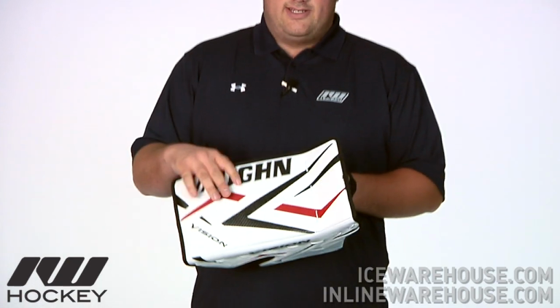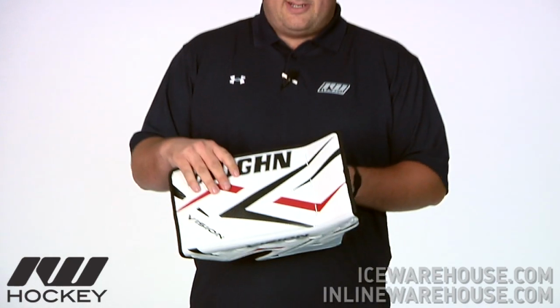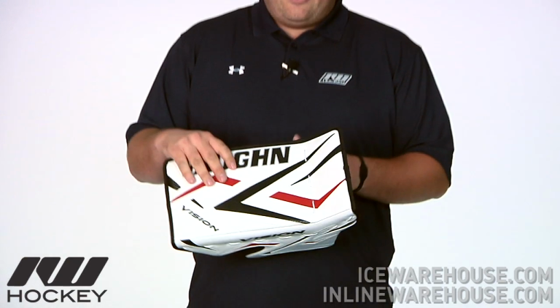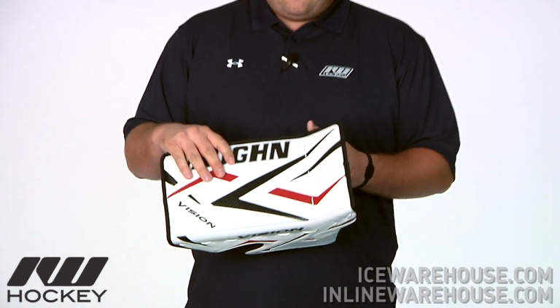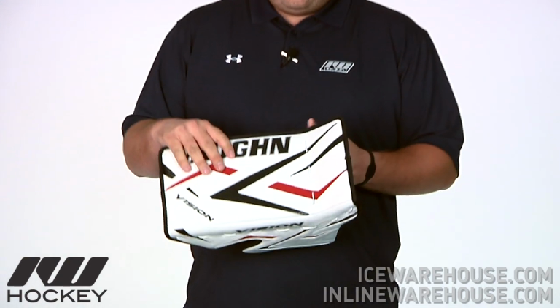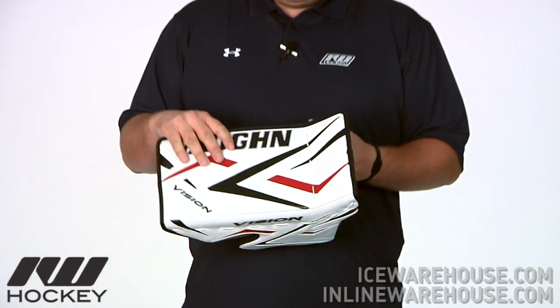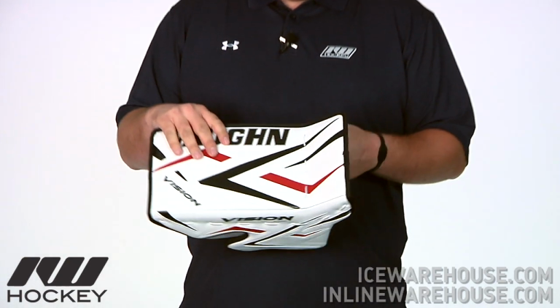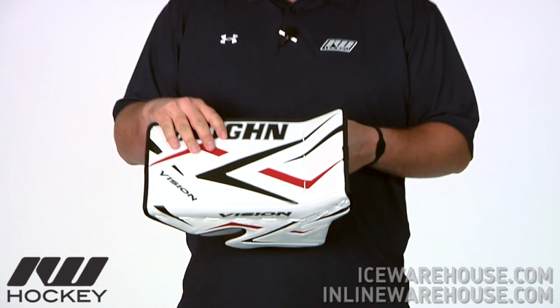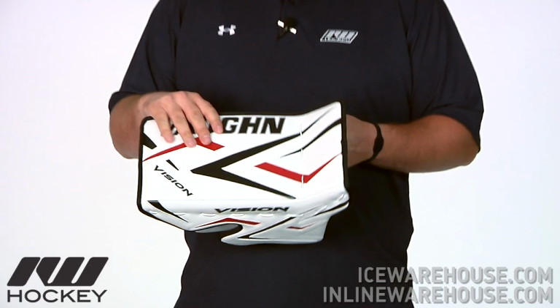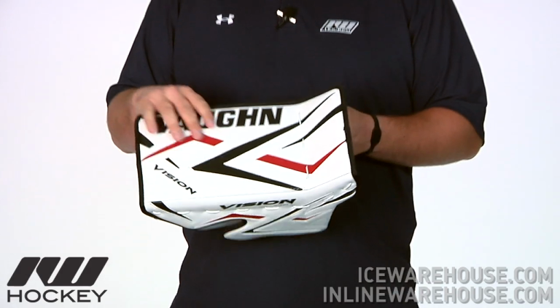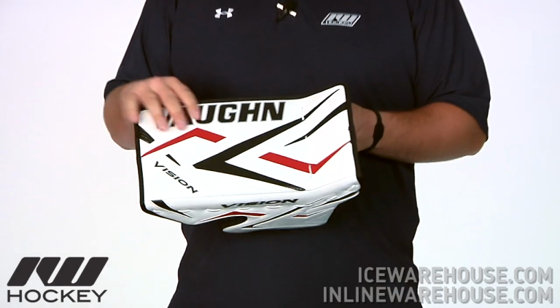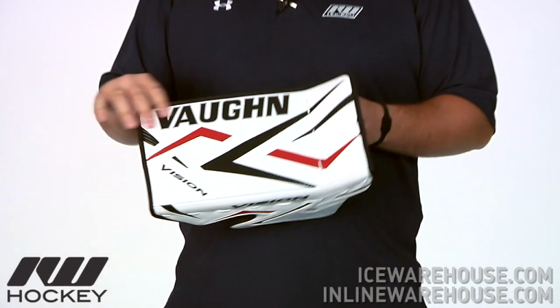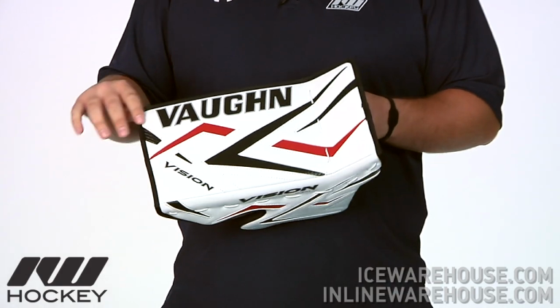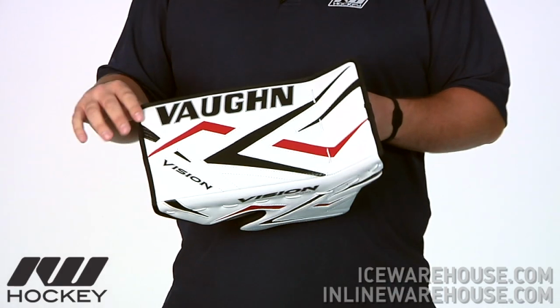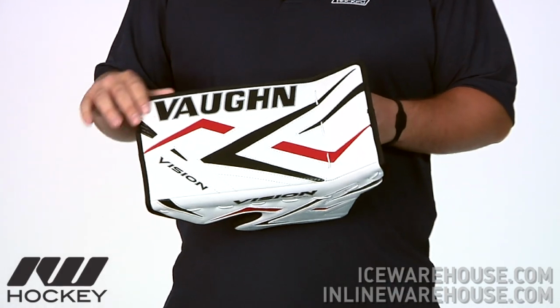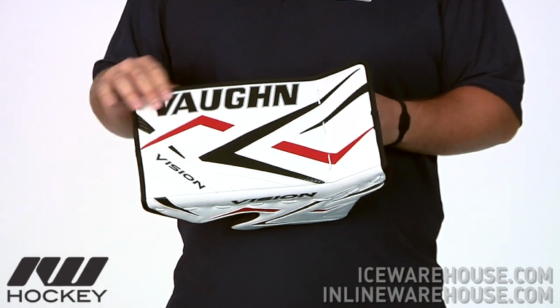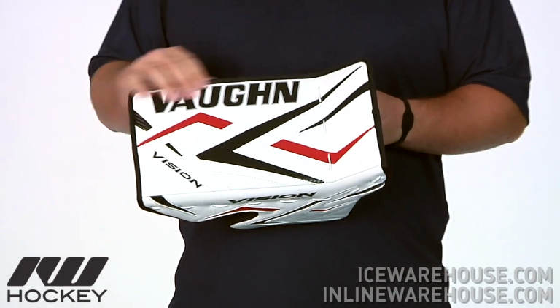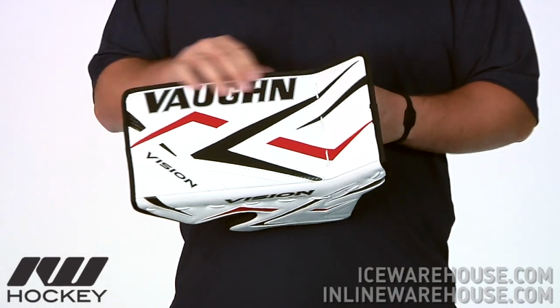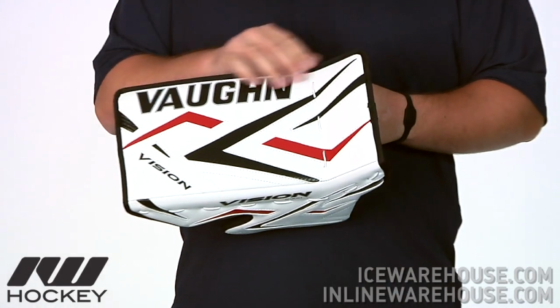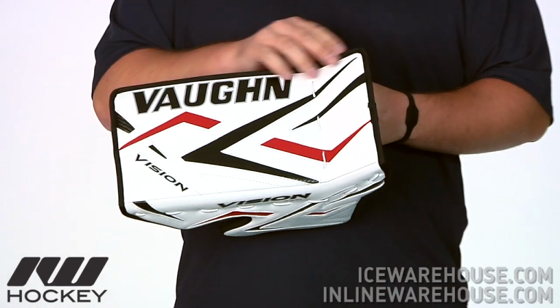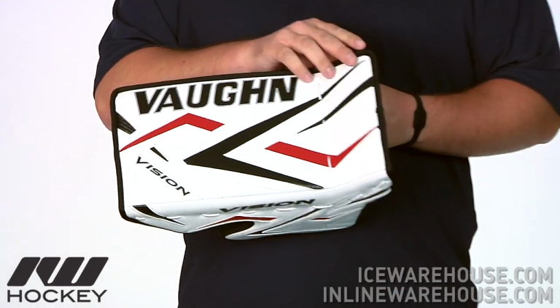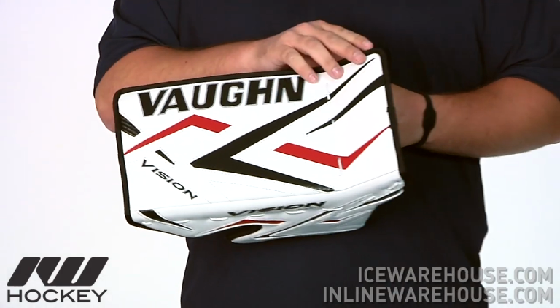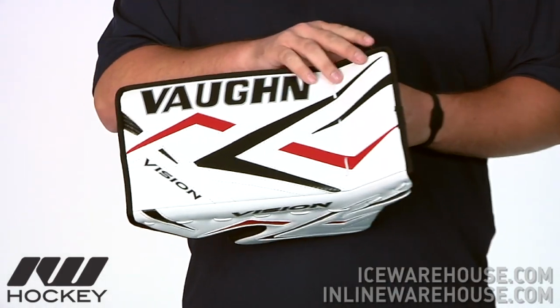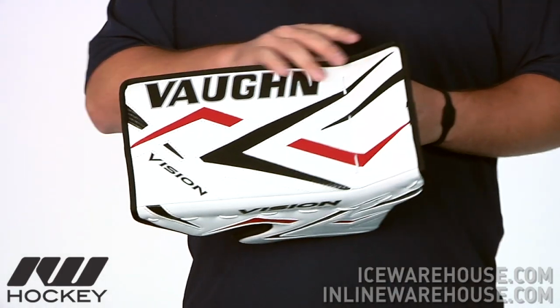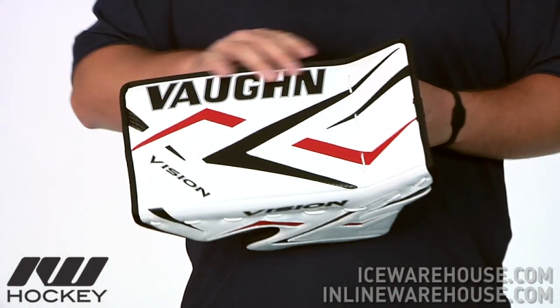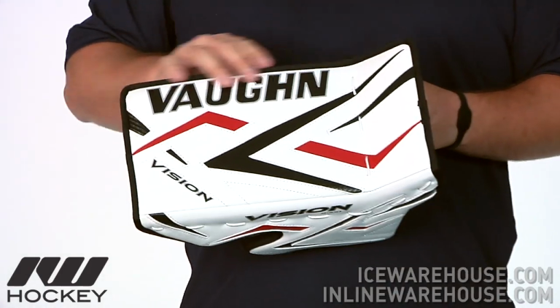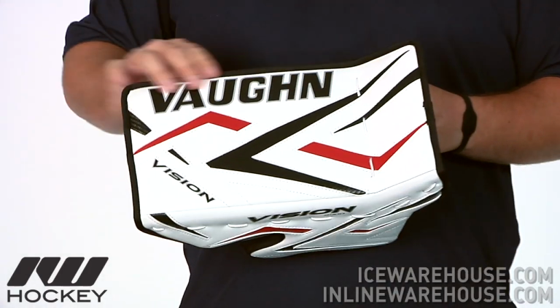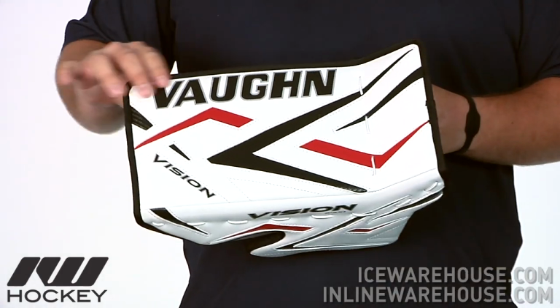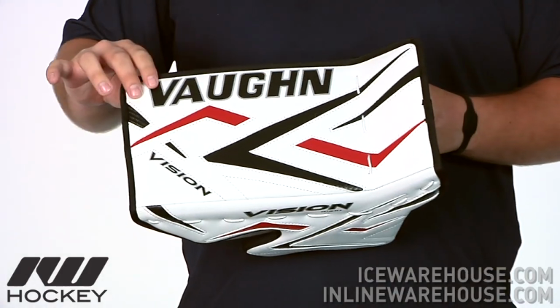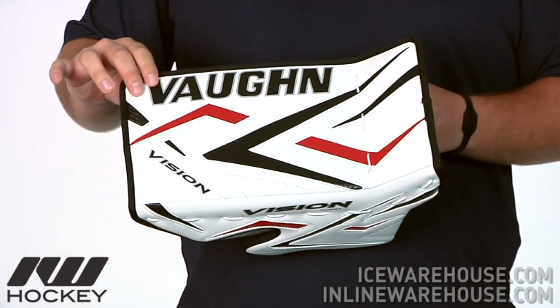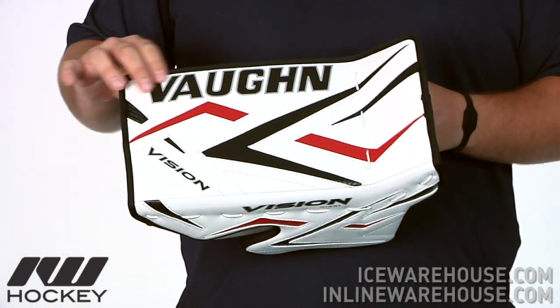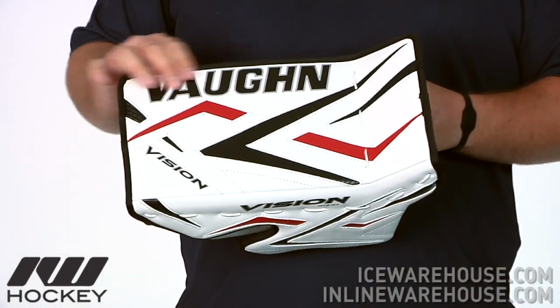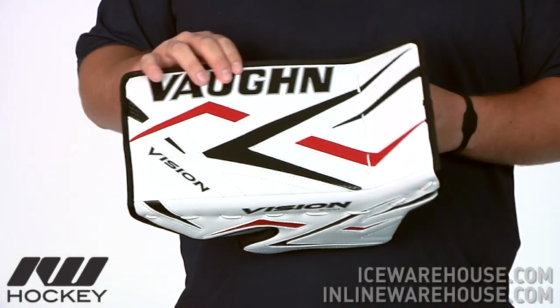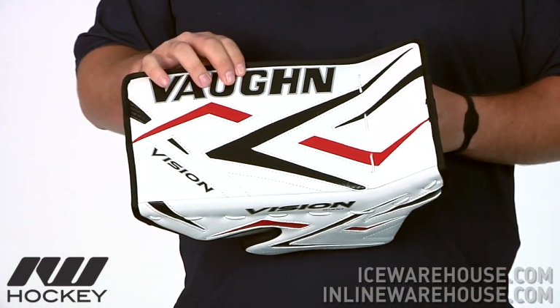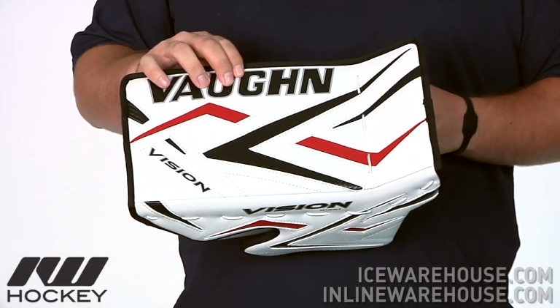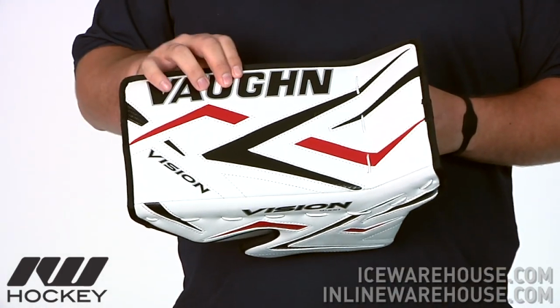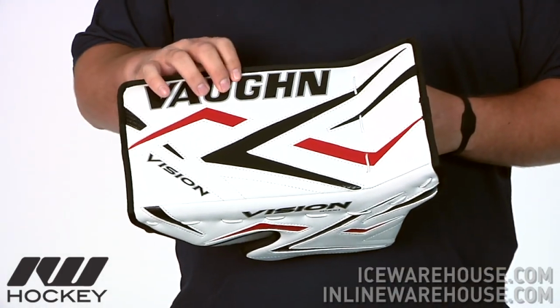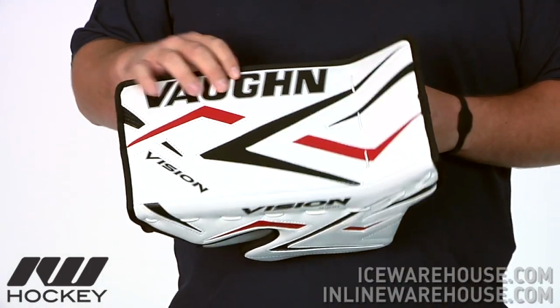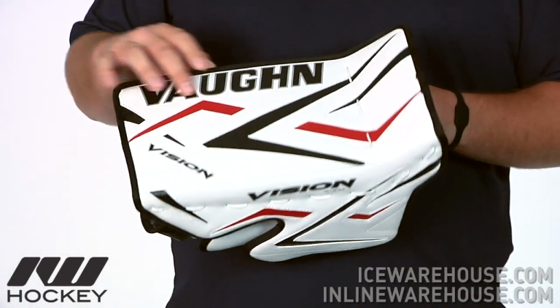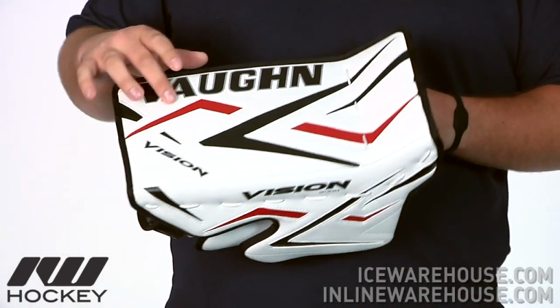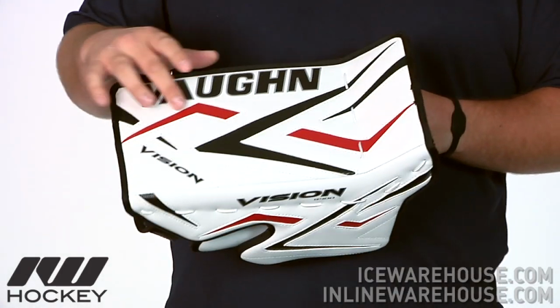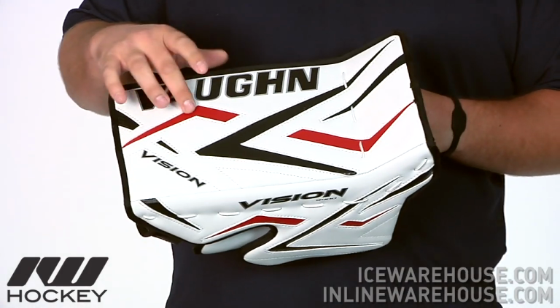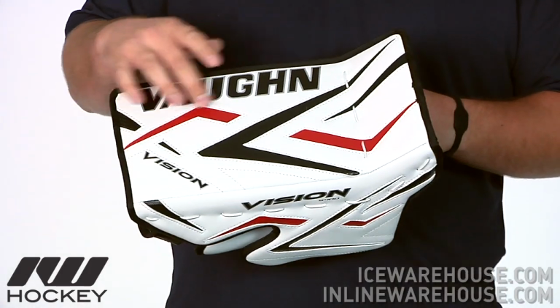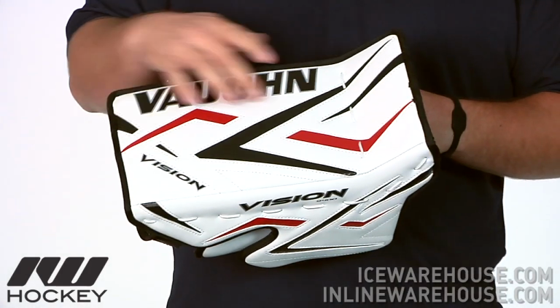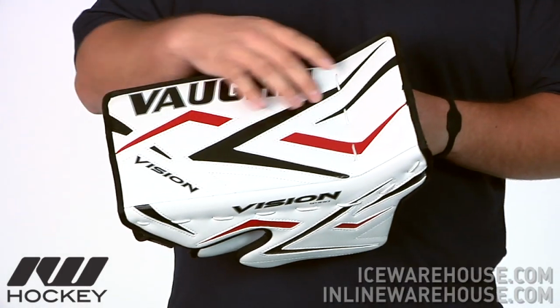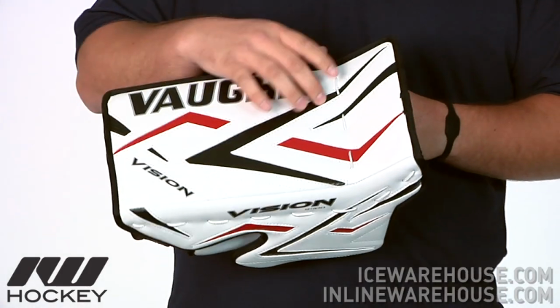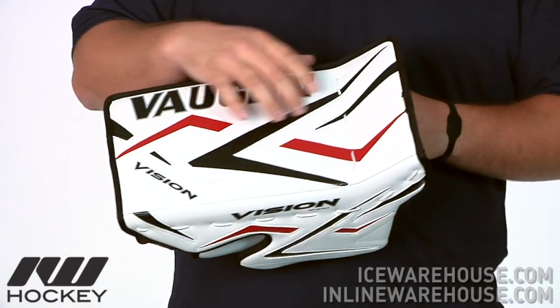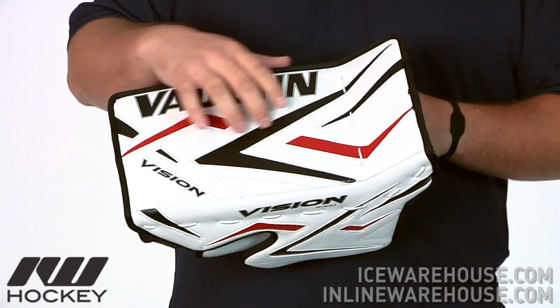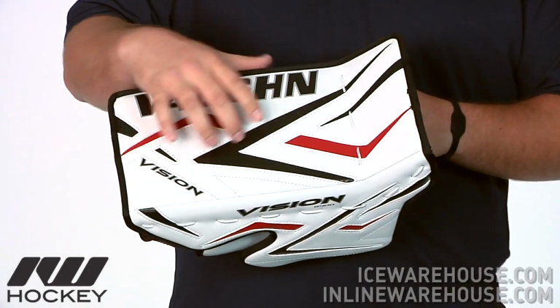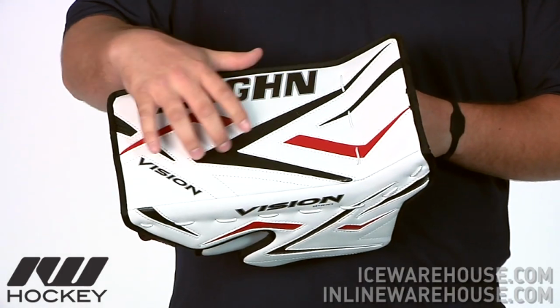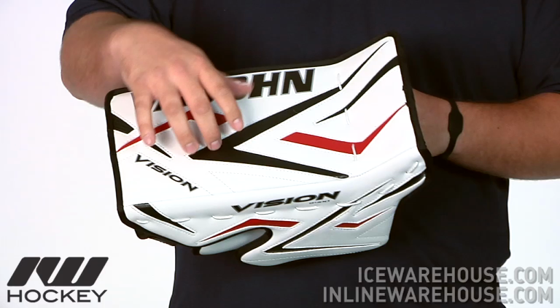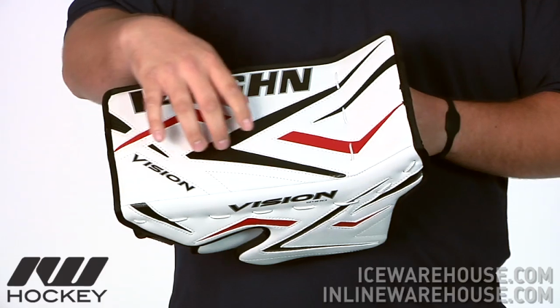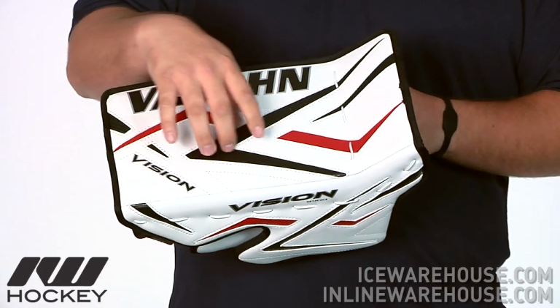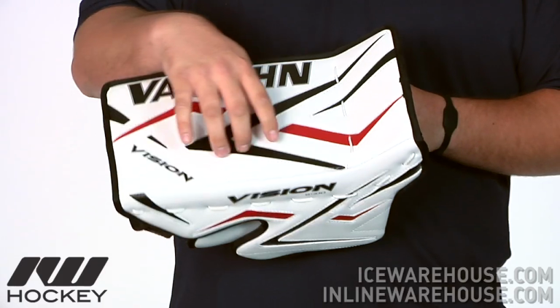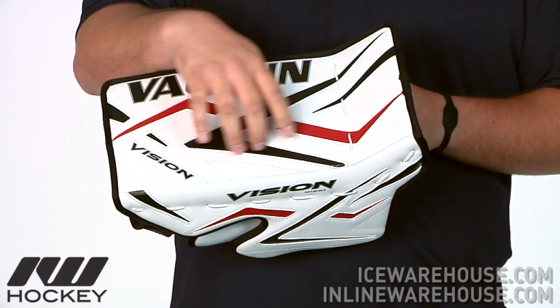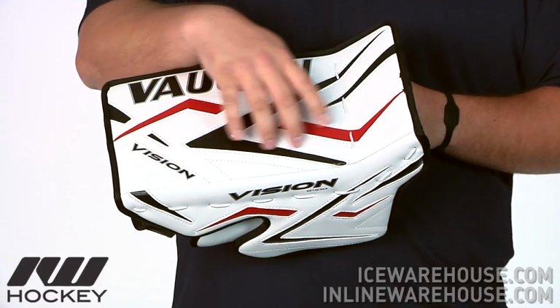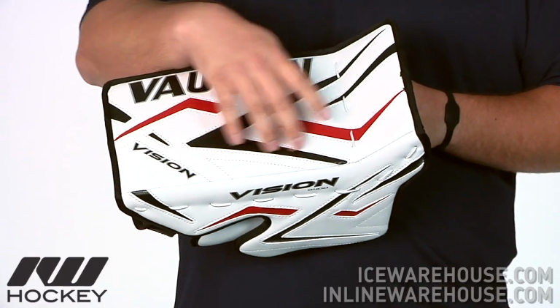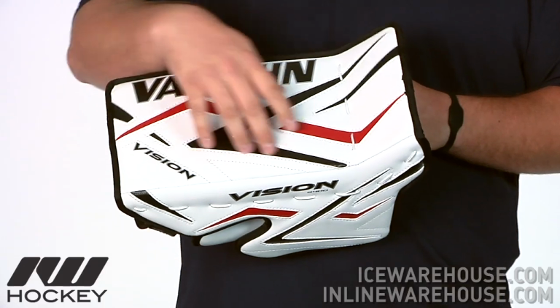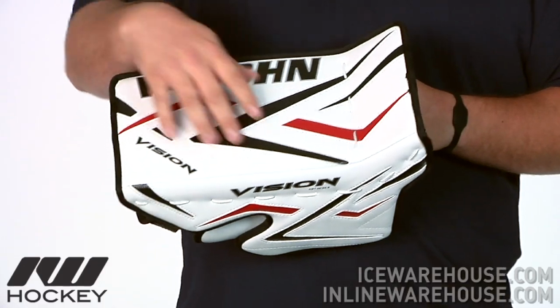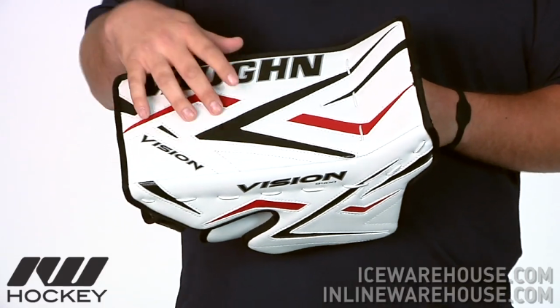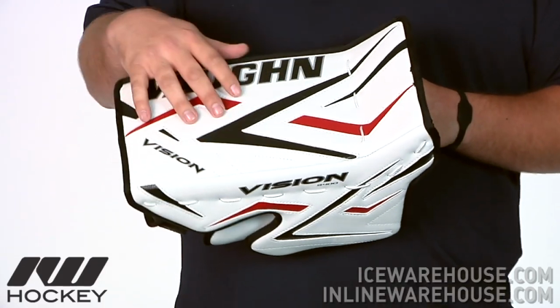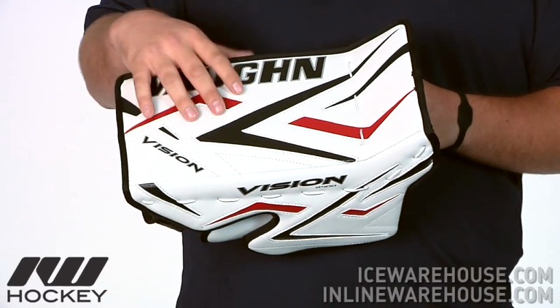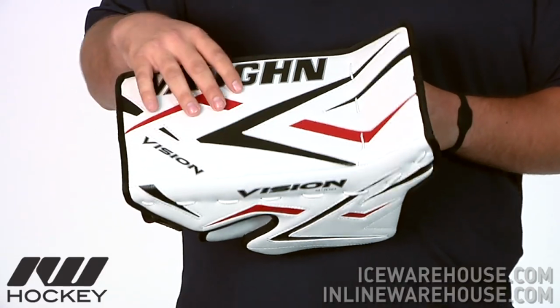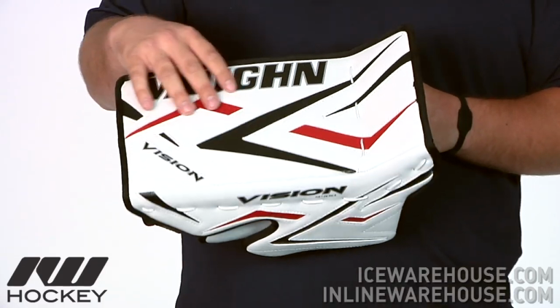Starting out on the exterior of this guy, they are going to be using a nice high grade leather on there with that weave material in there to give you that vision design.